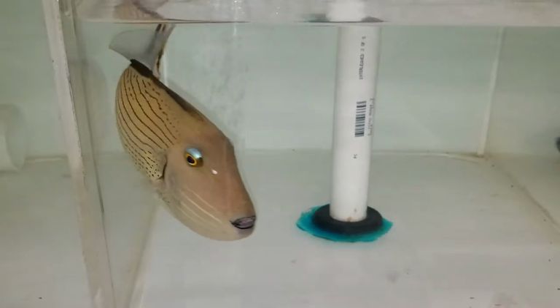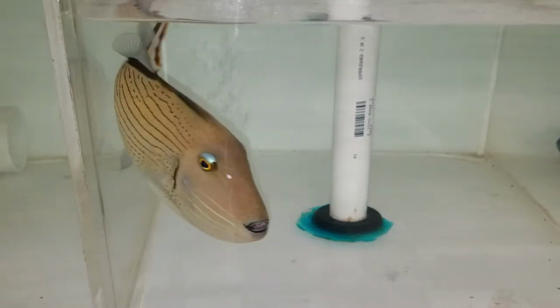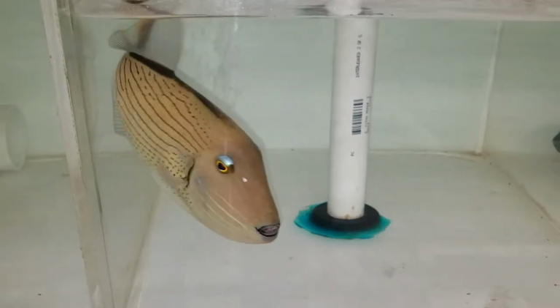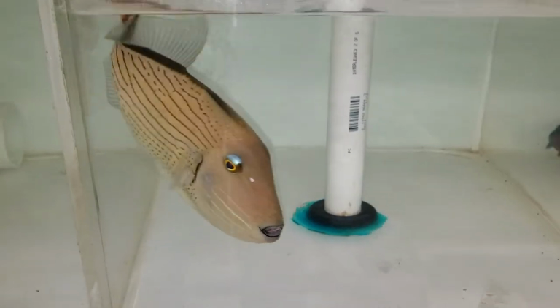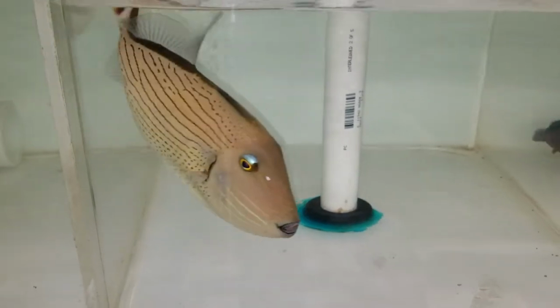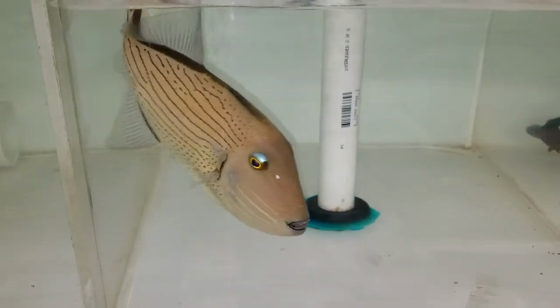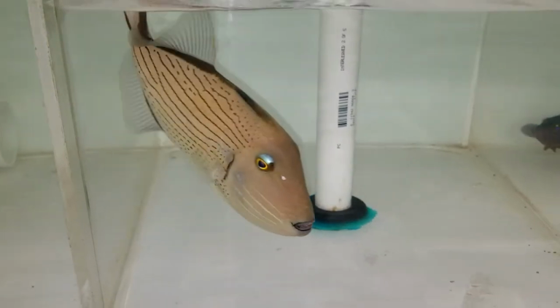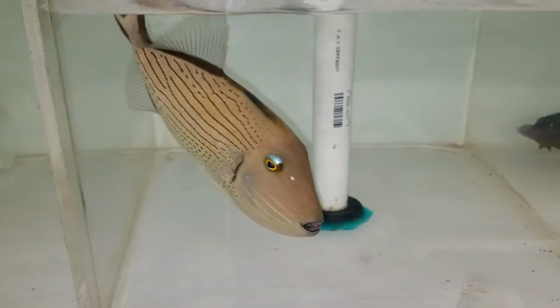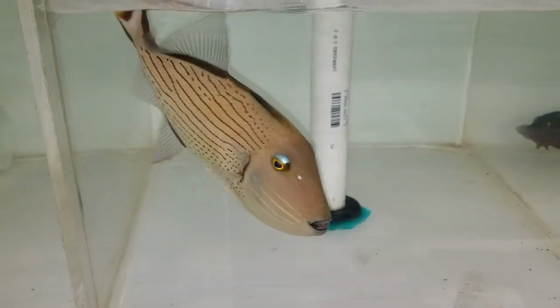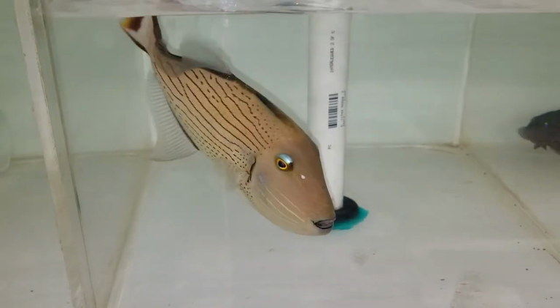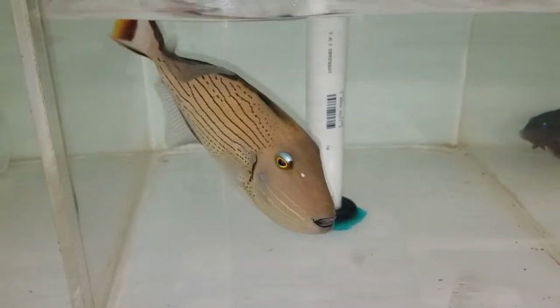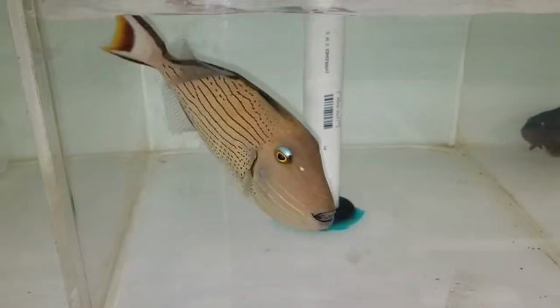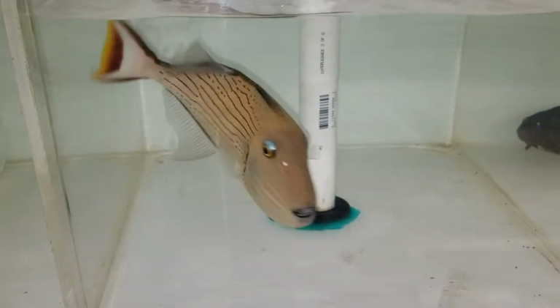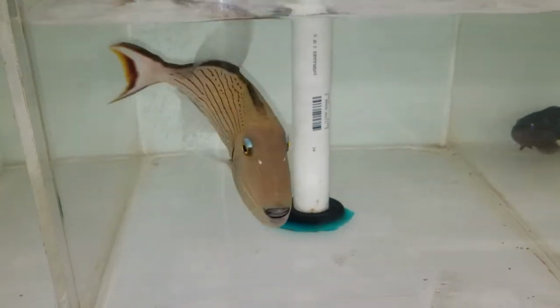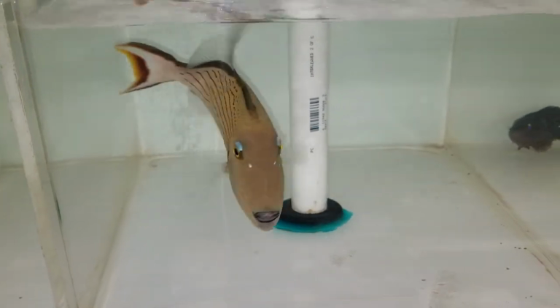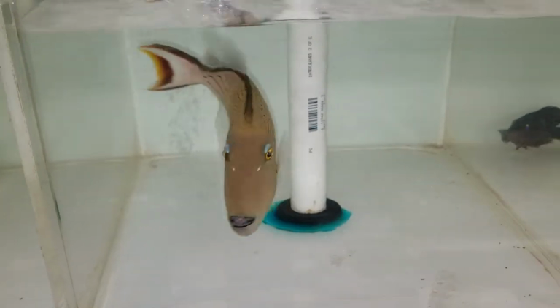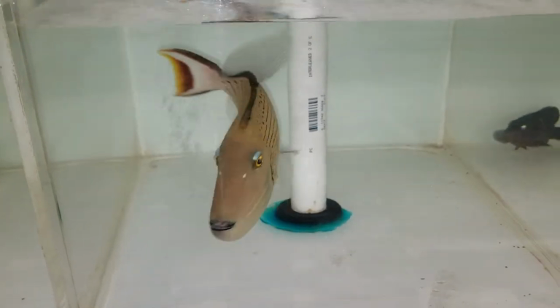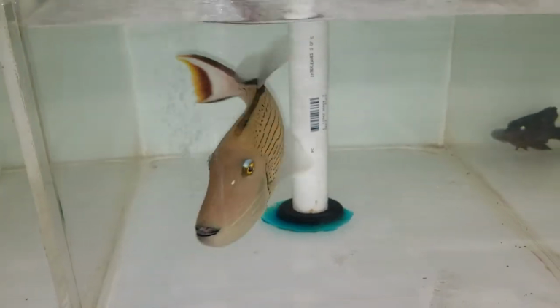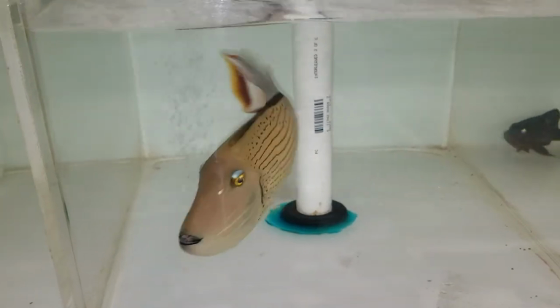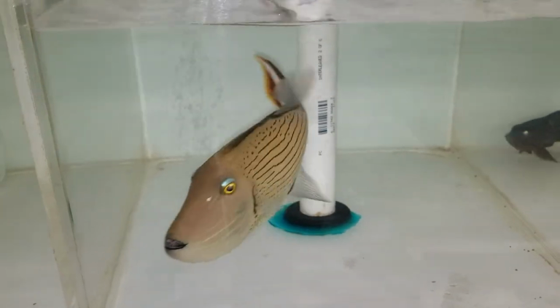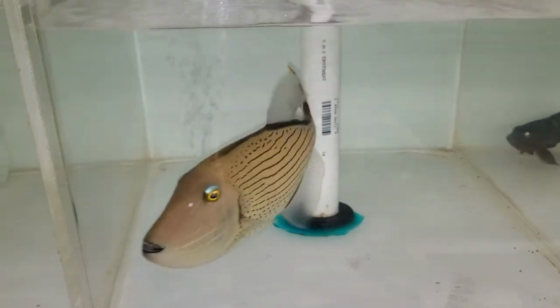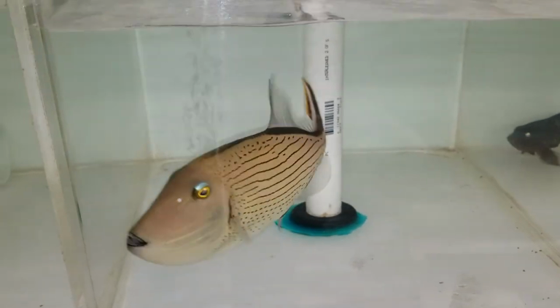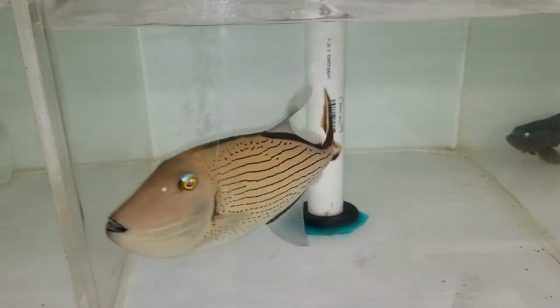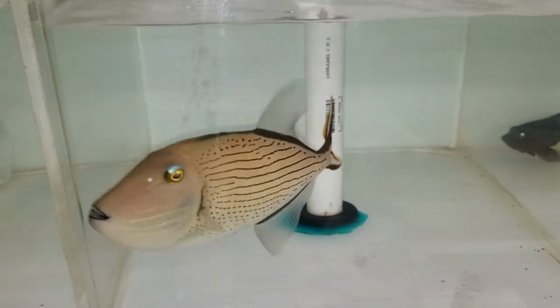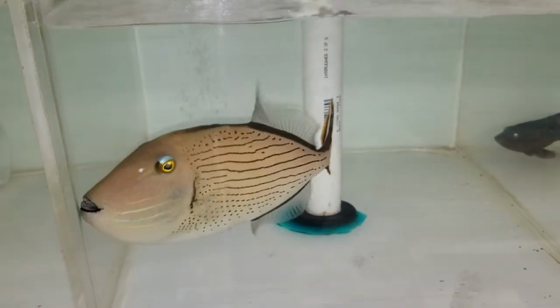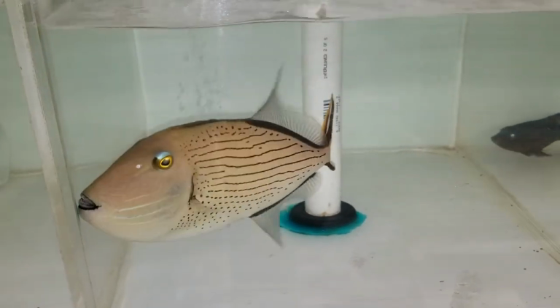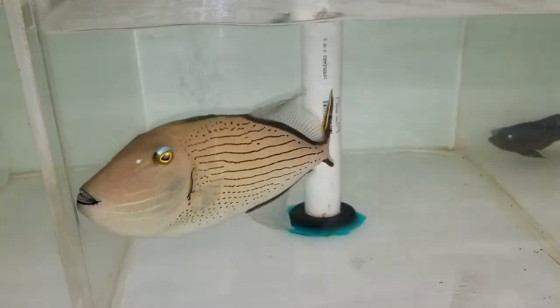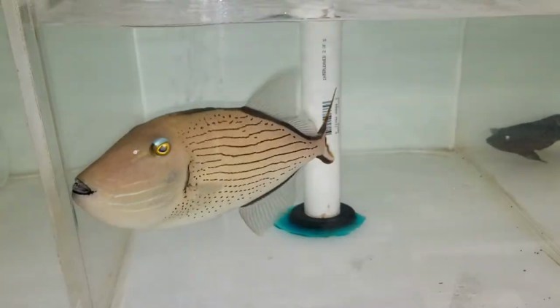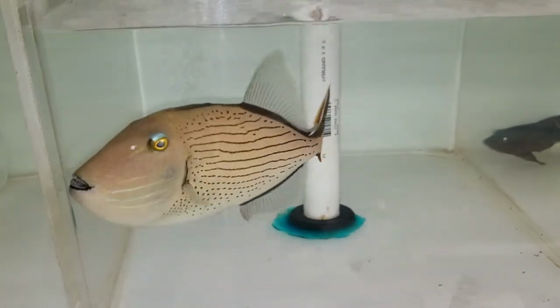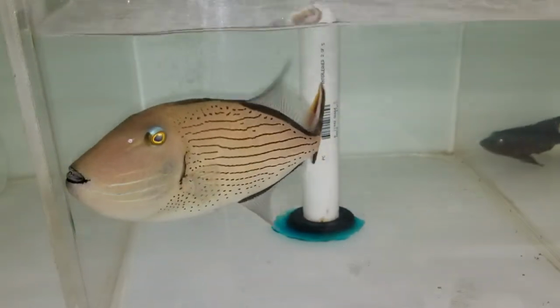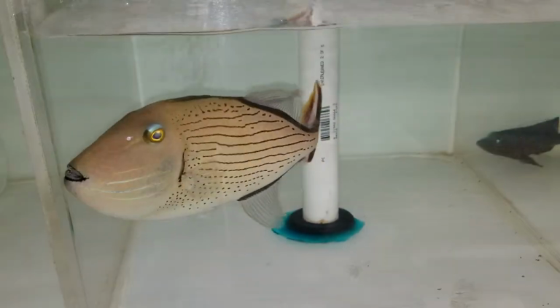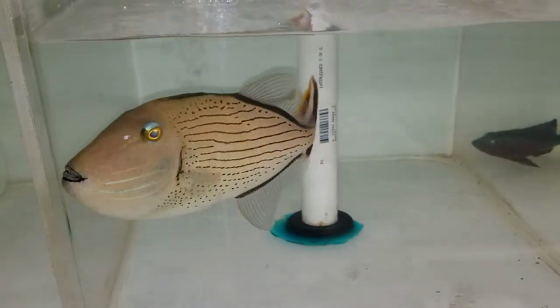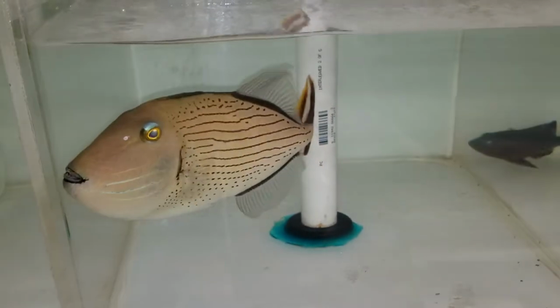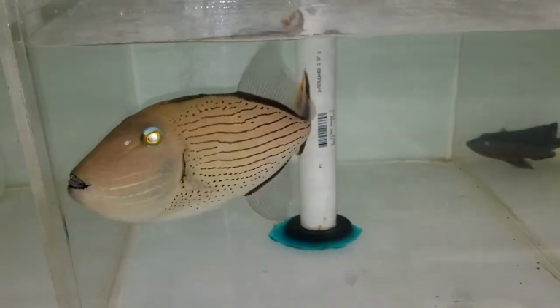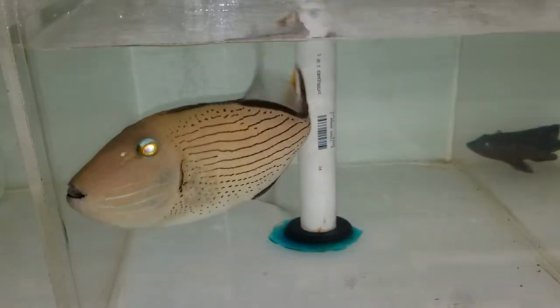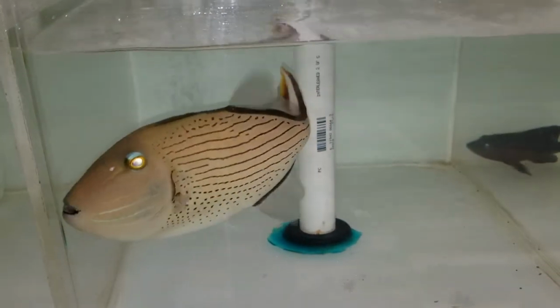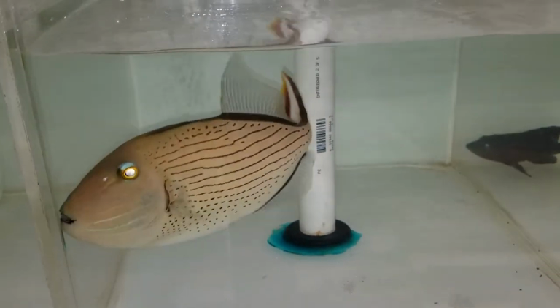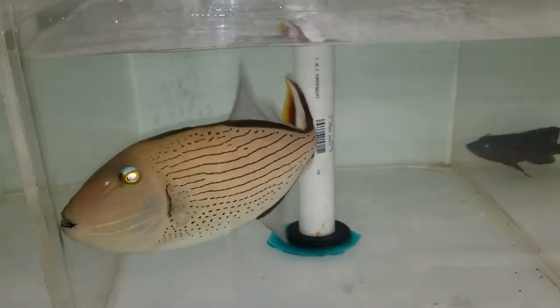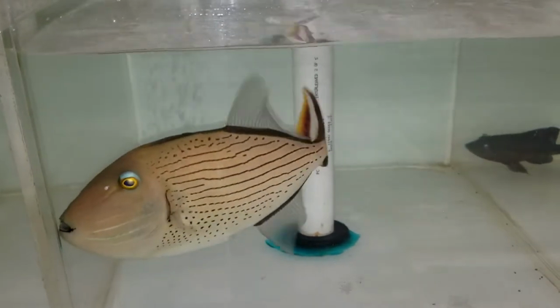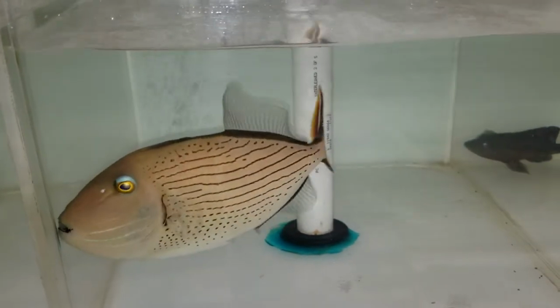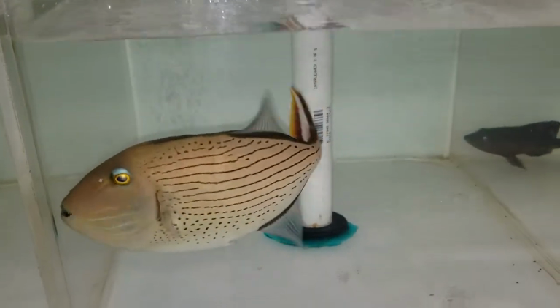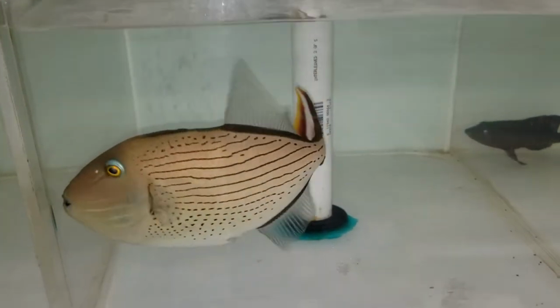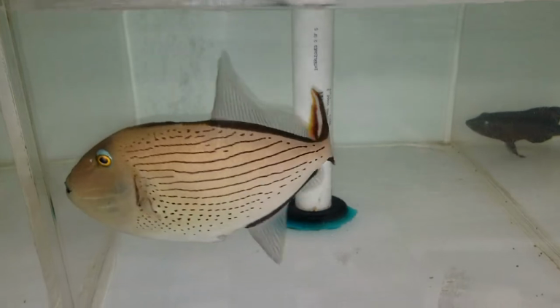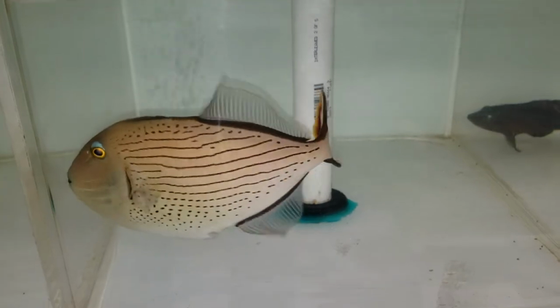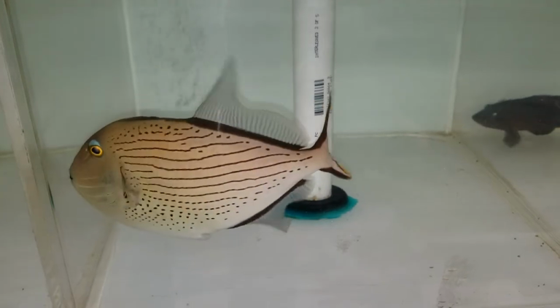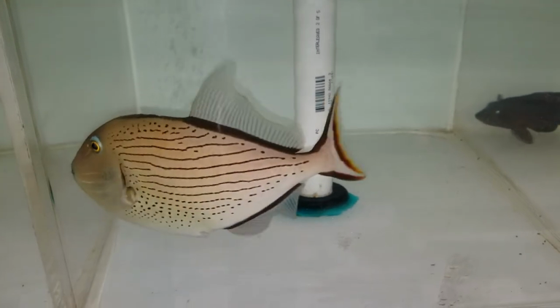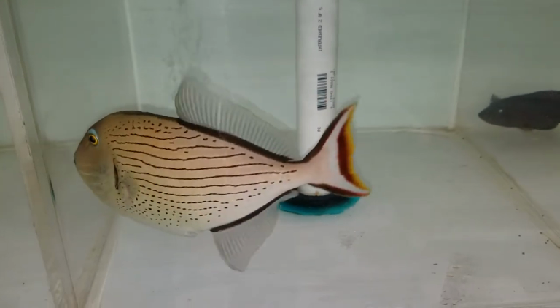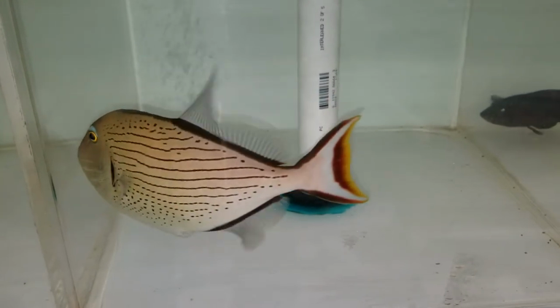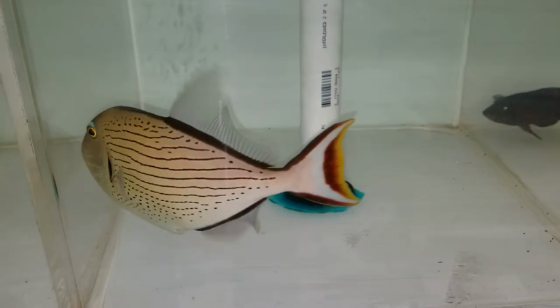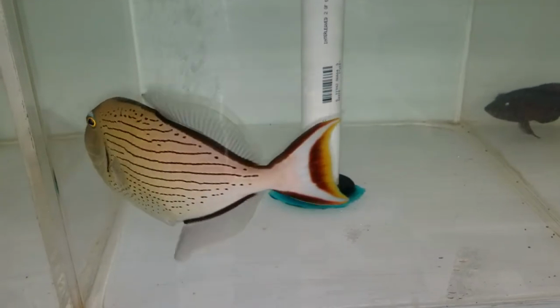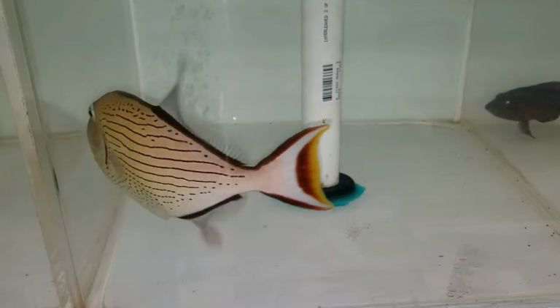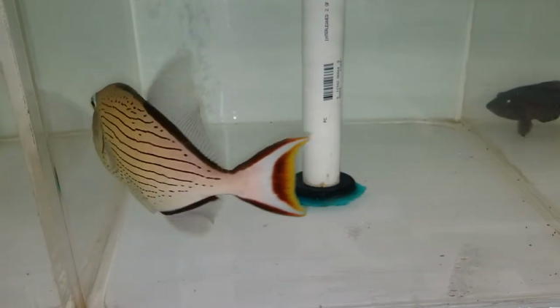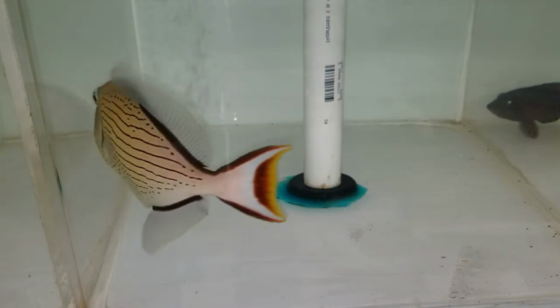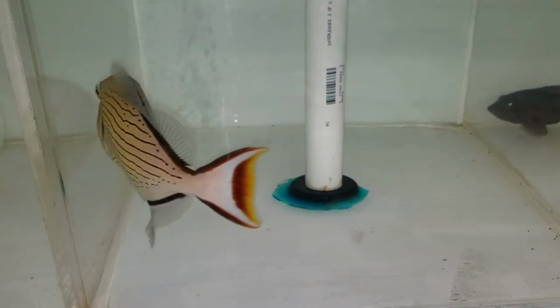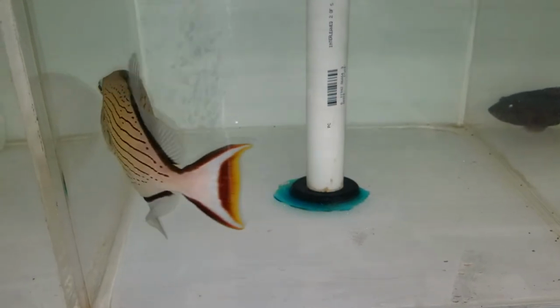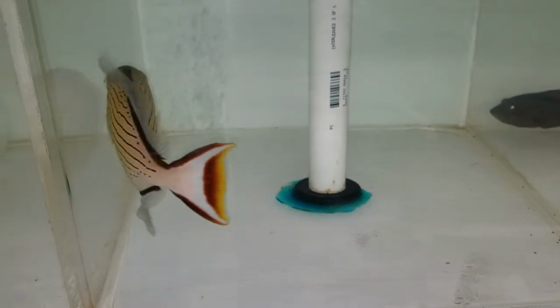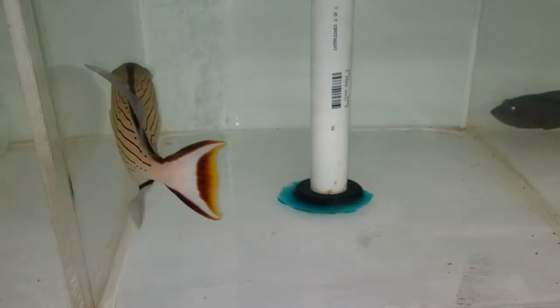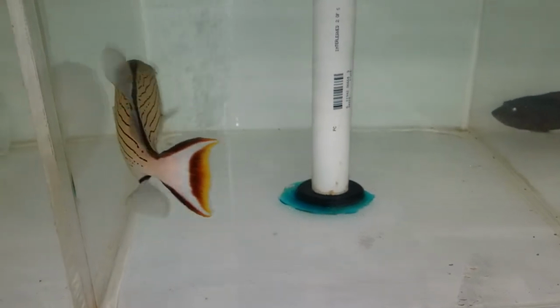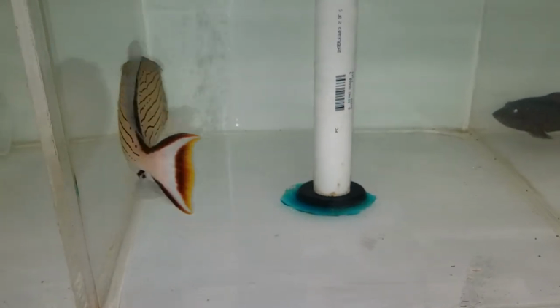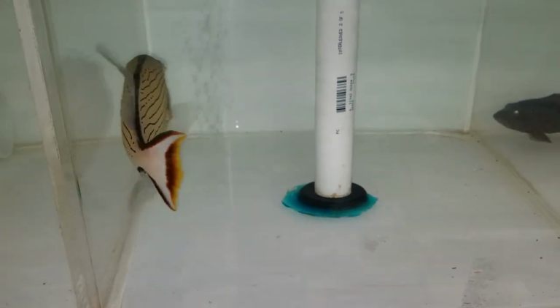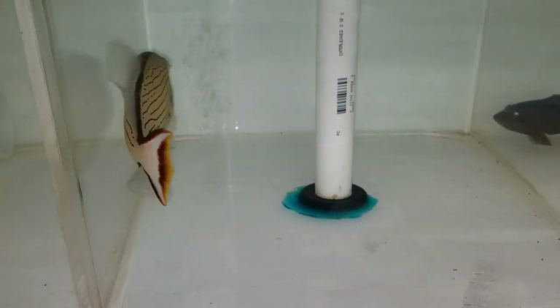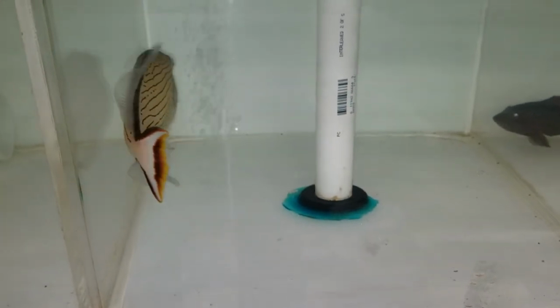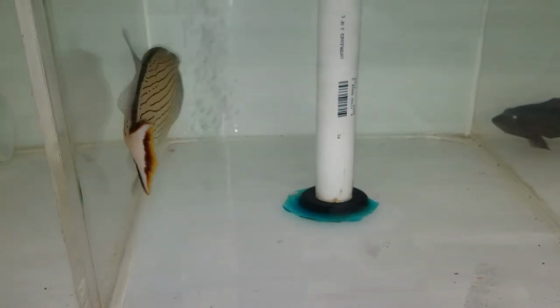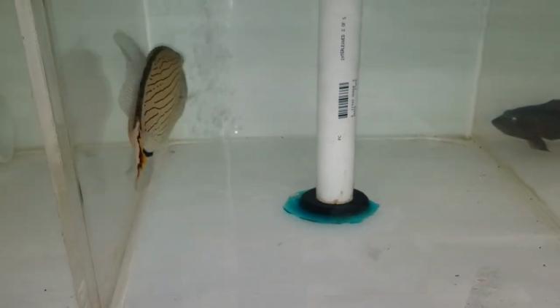Hey everyone, how you doing? It's Ted with The Reef Cleaner. We are putting up a video of a very rare line spot trigger.